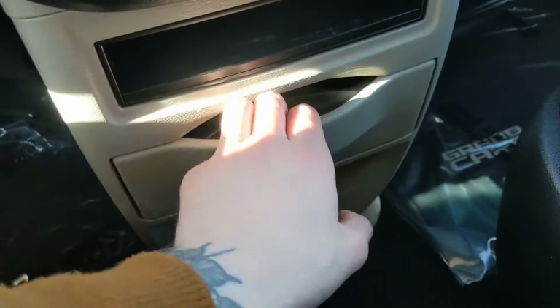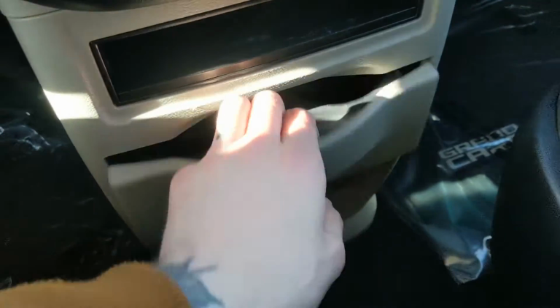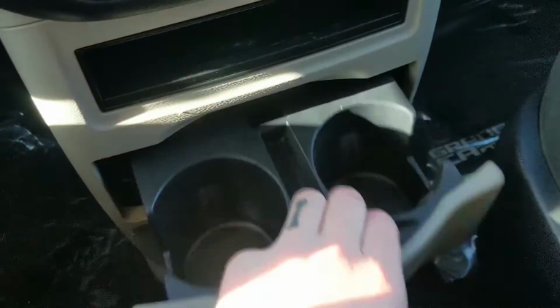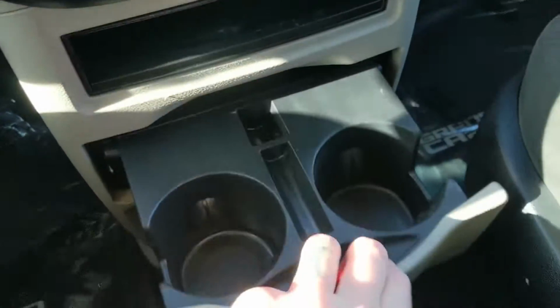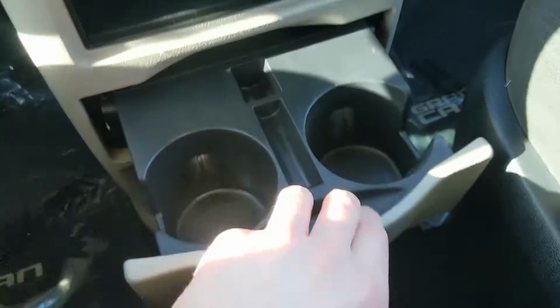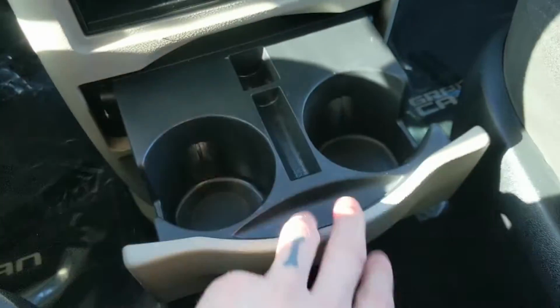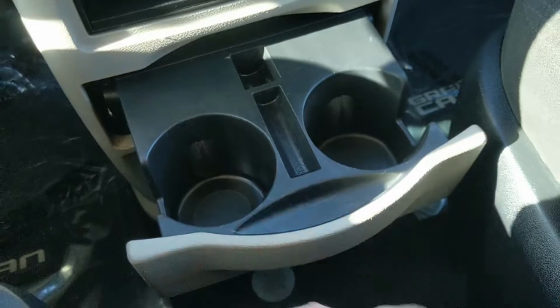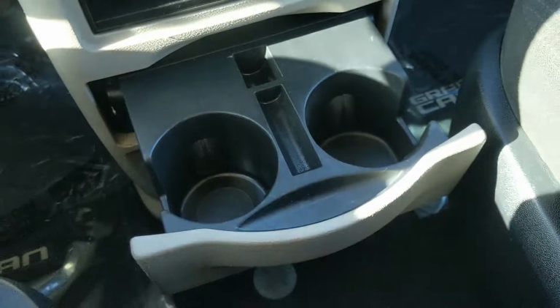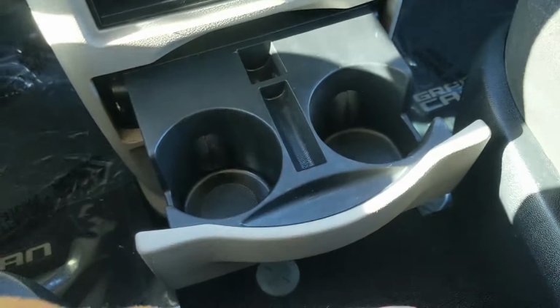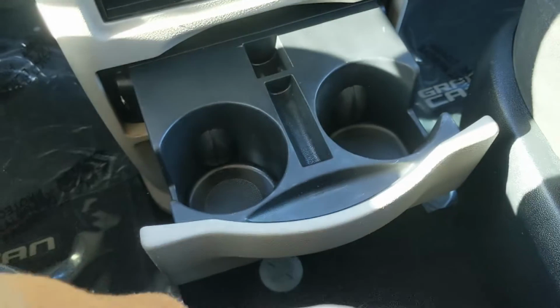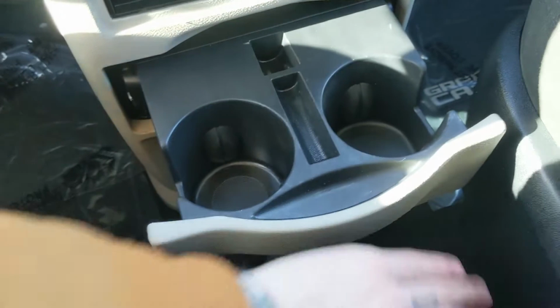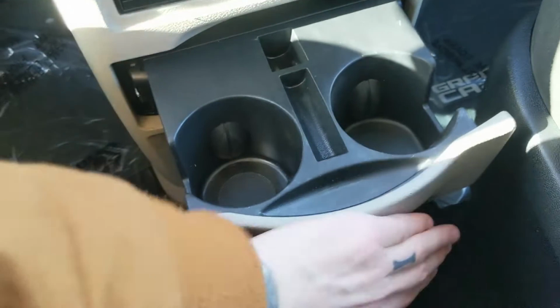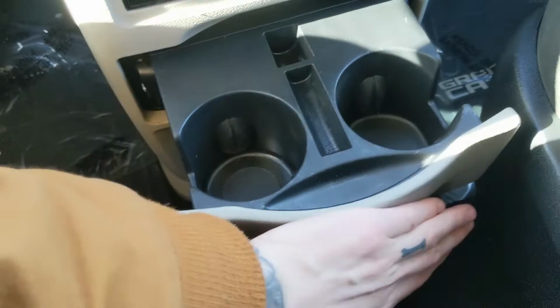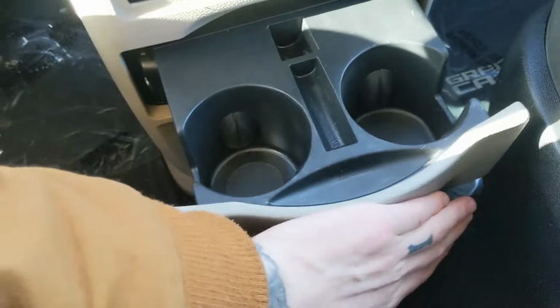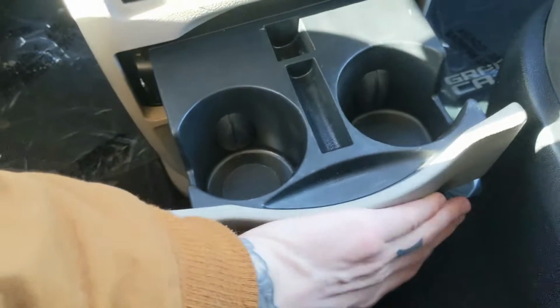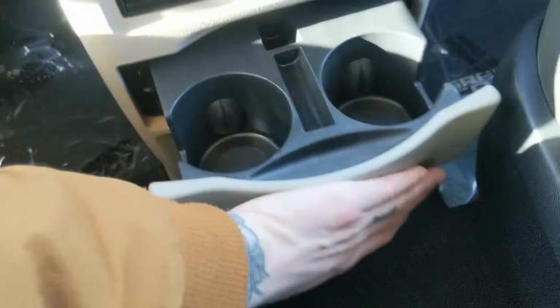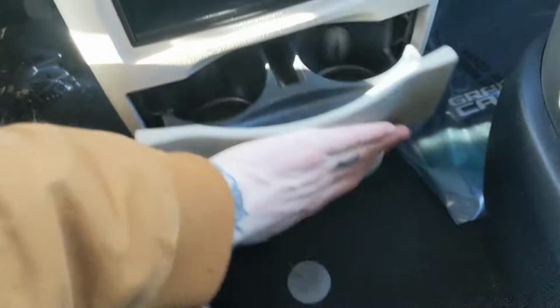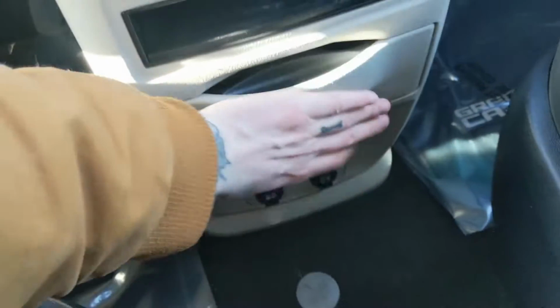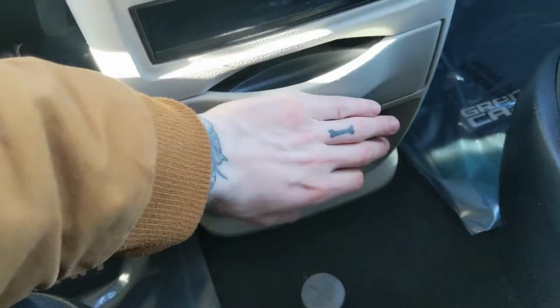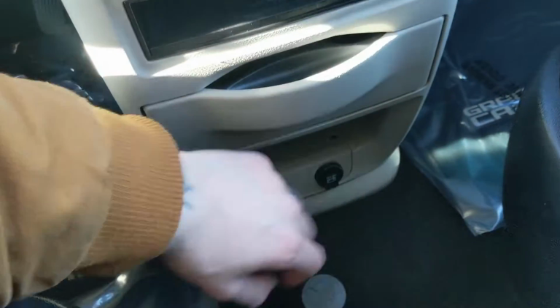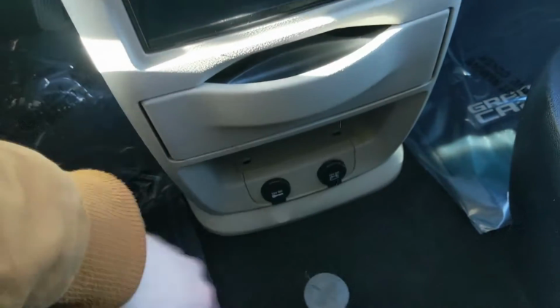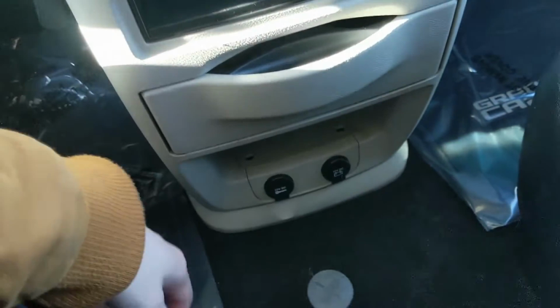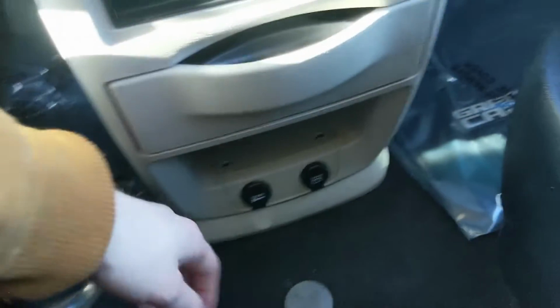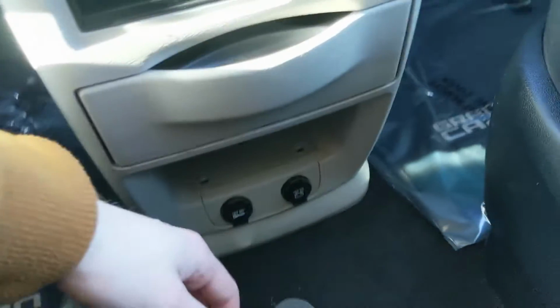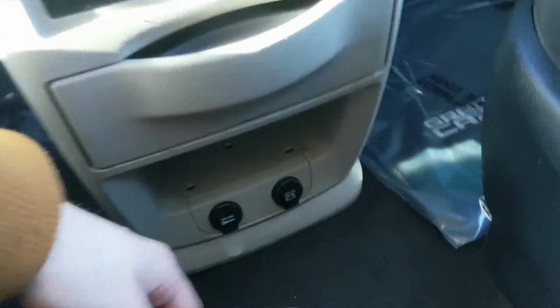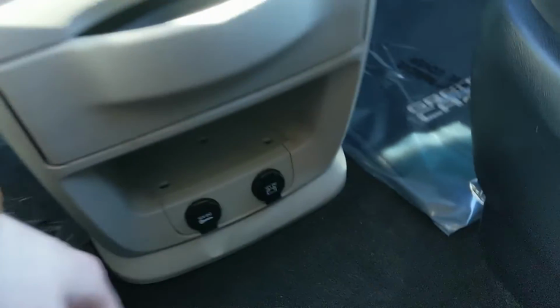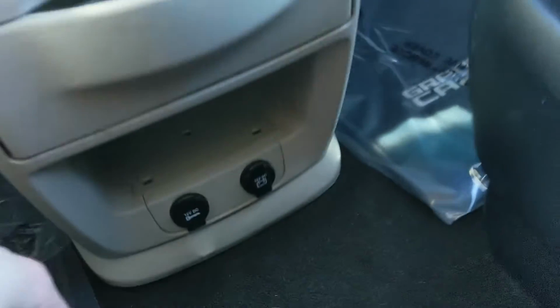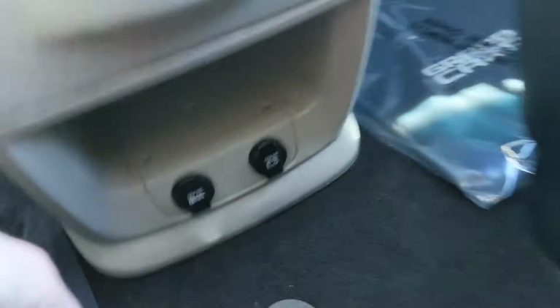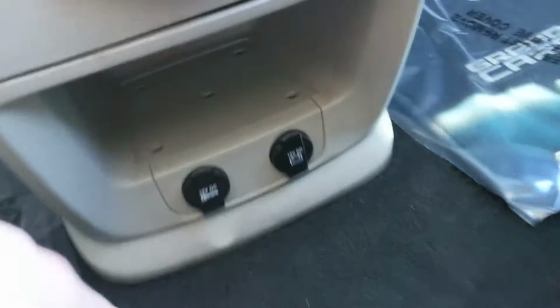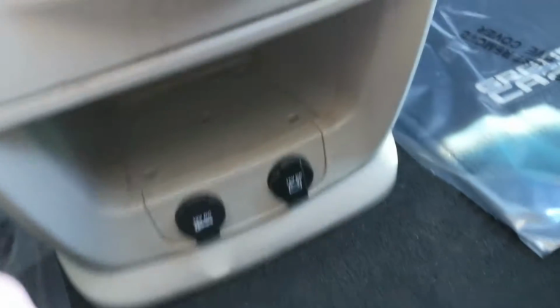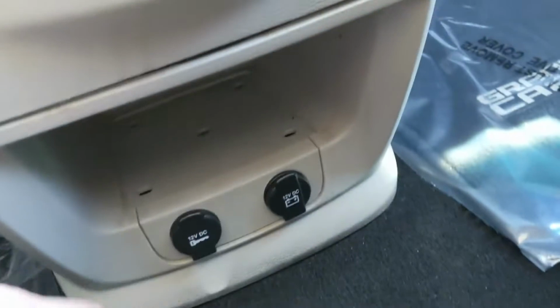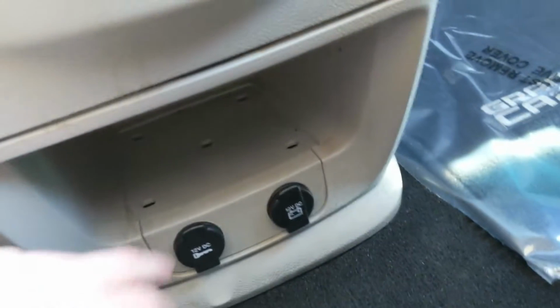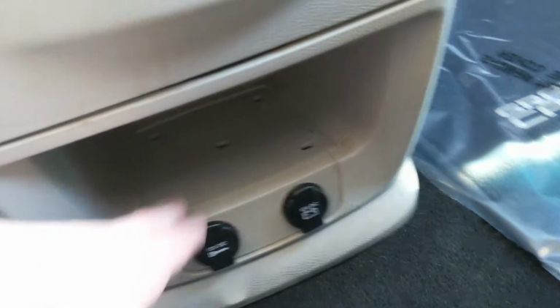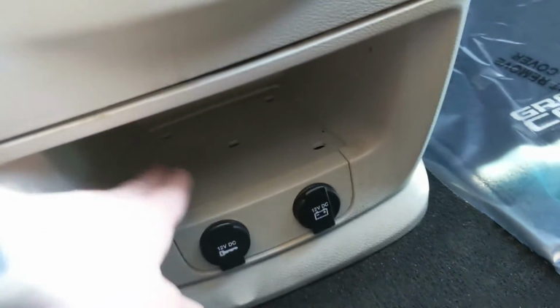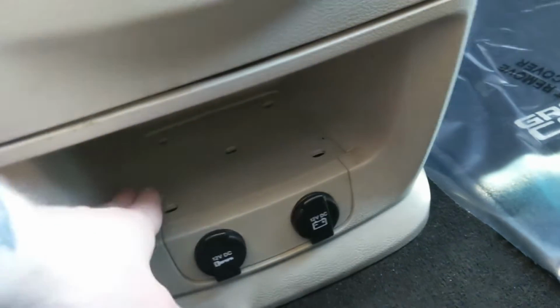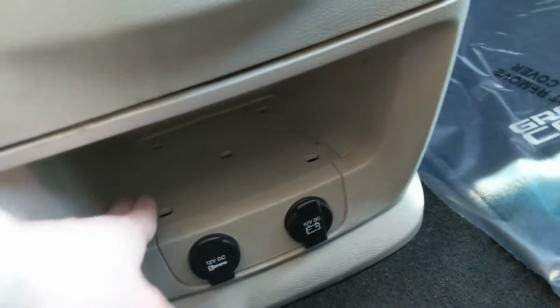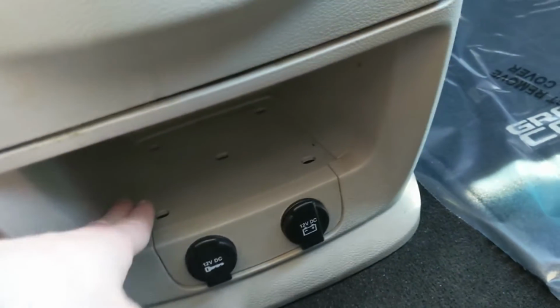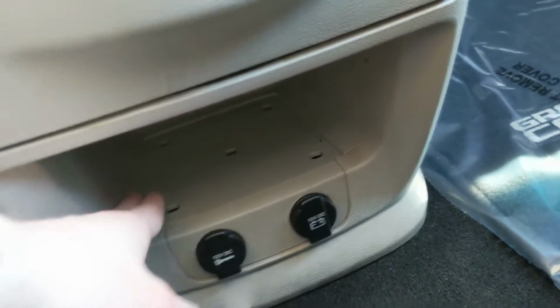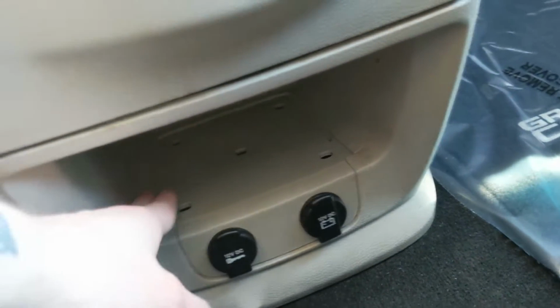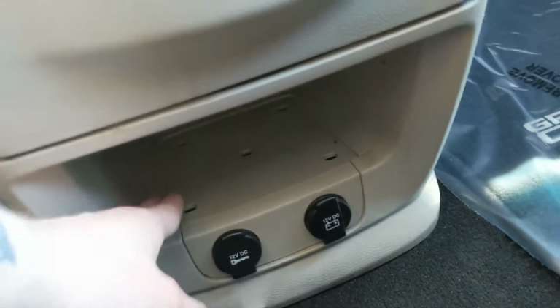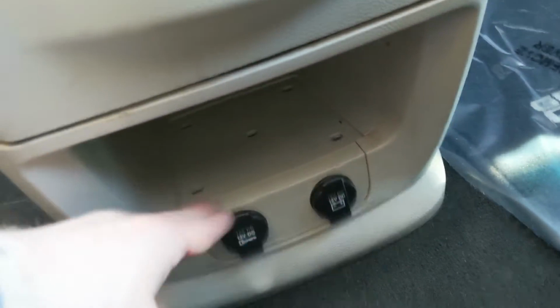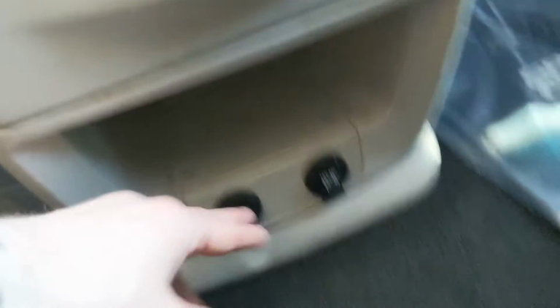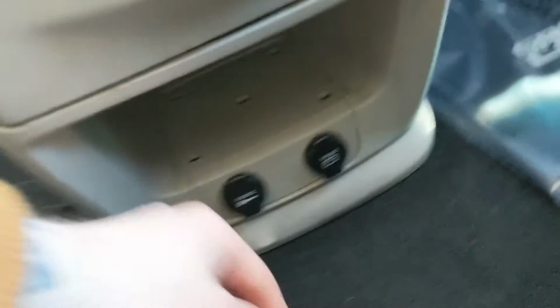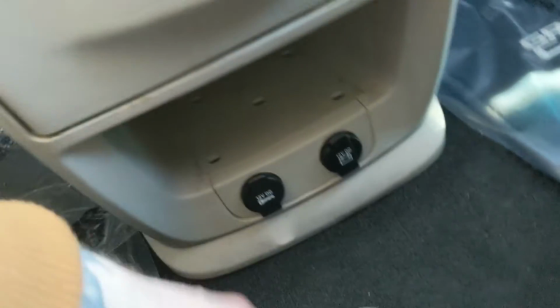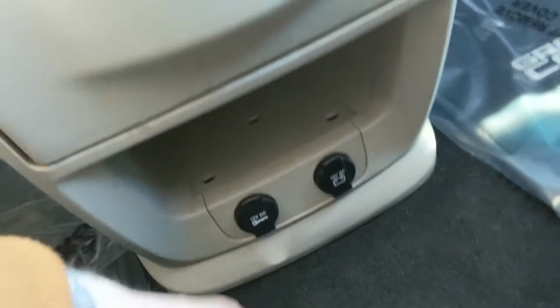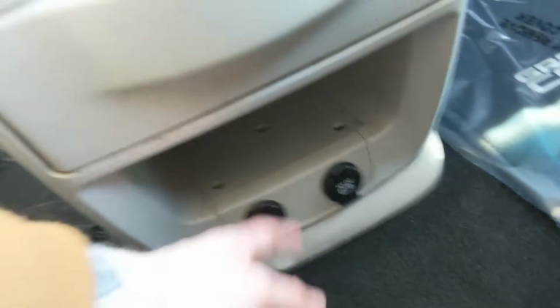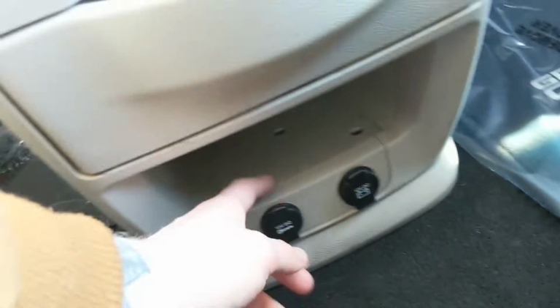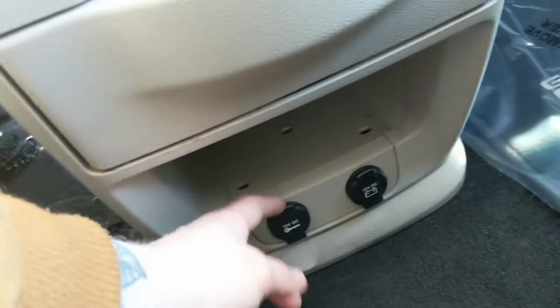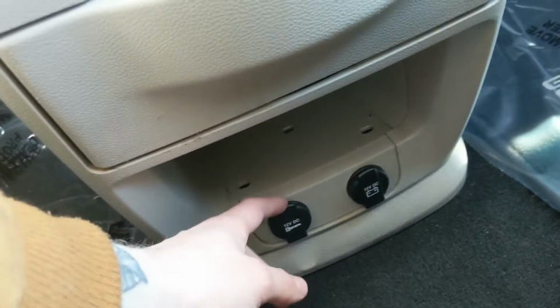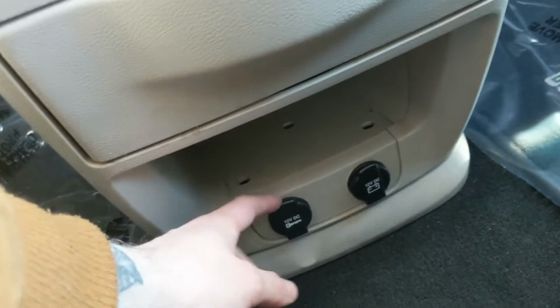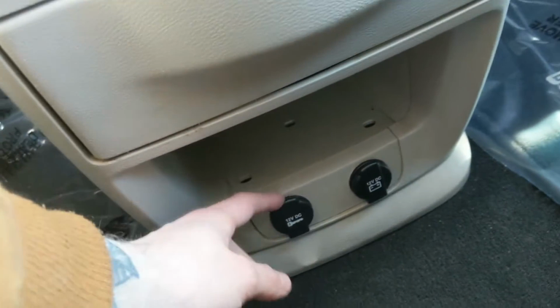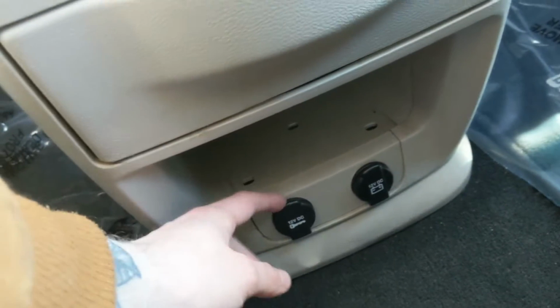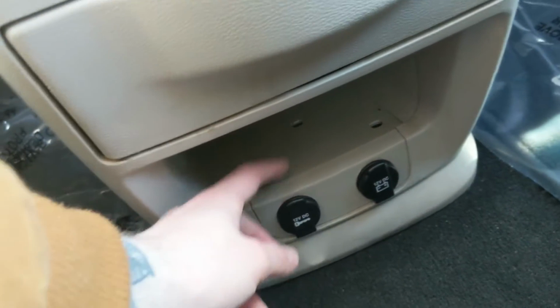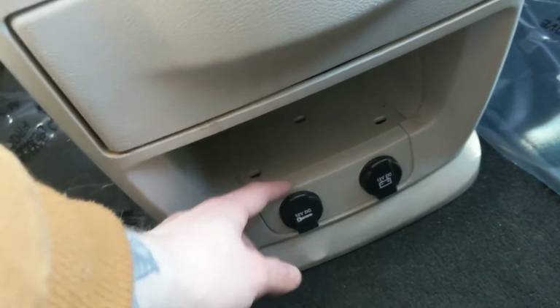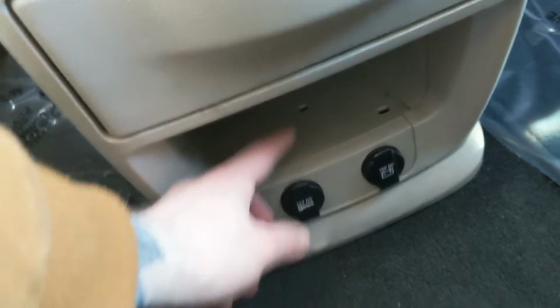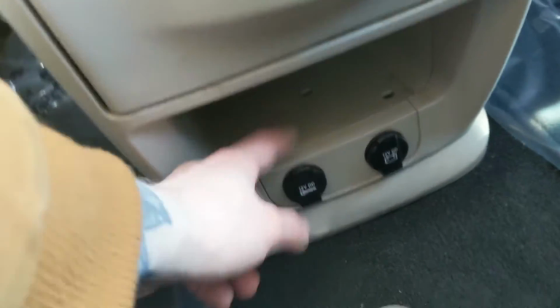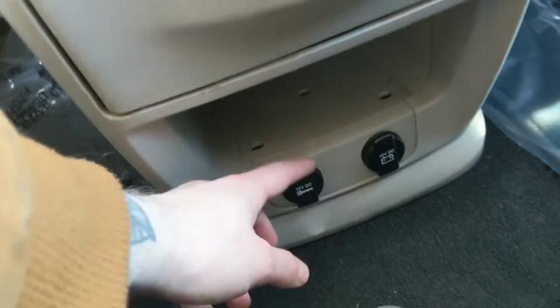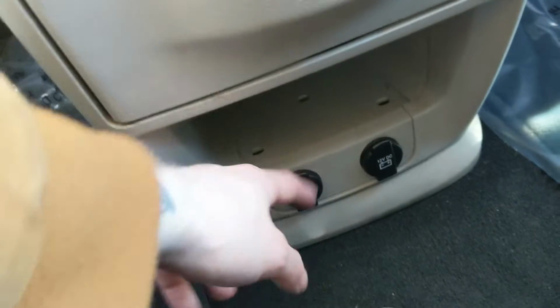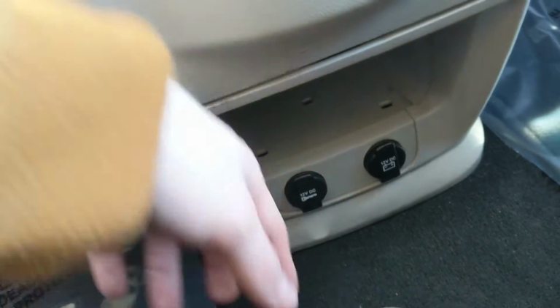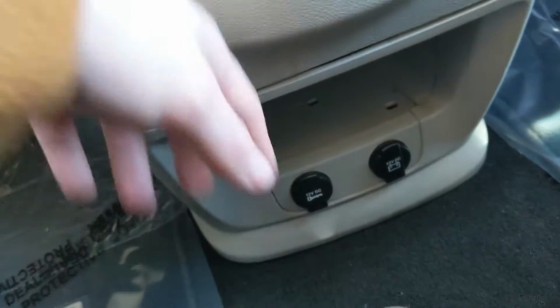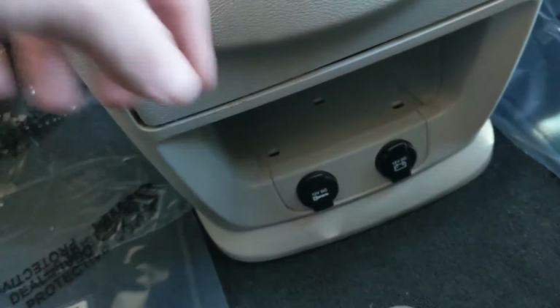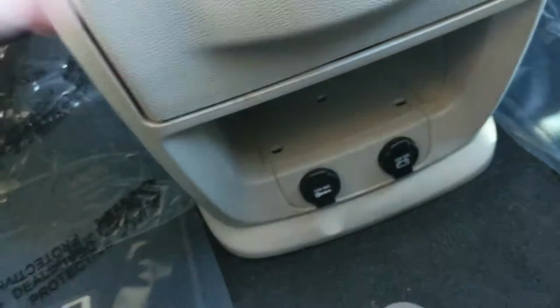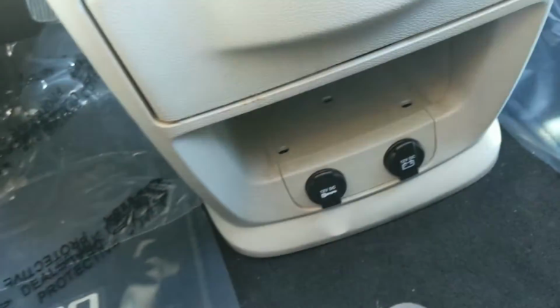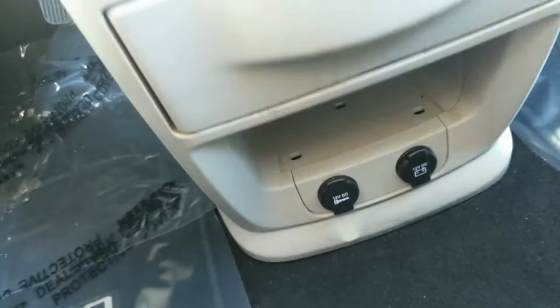You have your eco mode button, hazards, and traction control shut off. There's a little cubby here, and you can pull this out to have two cup holders. Below that you have another storage cubby with two 12-volt power outlets.